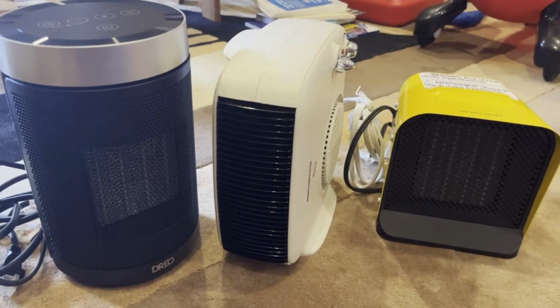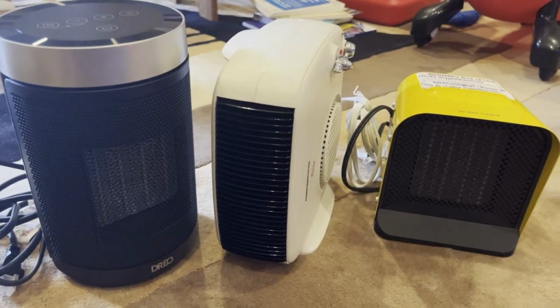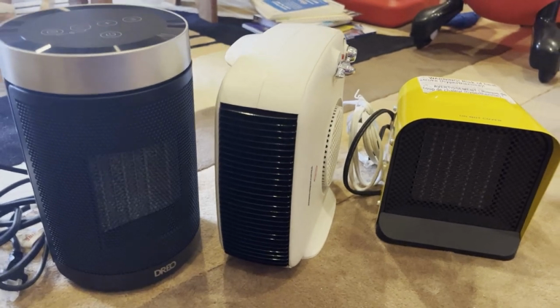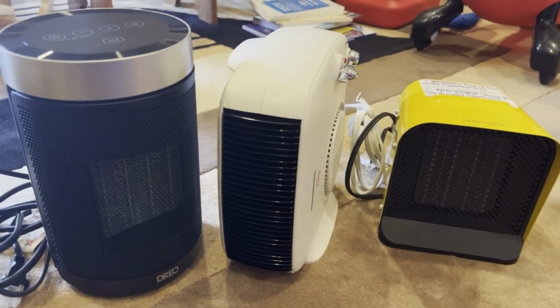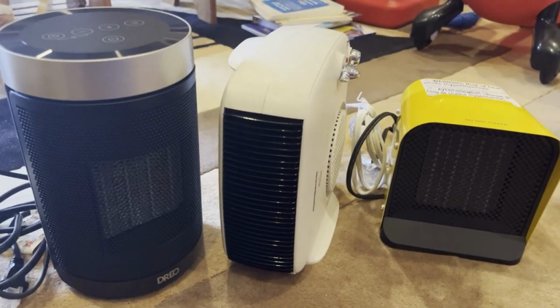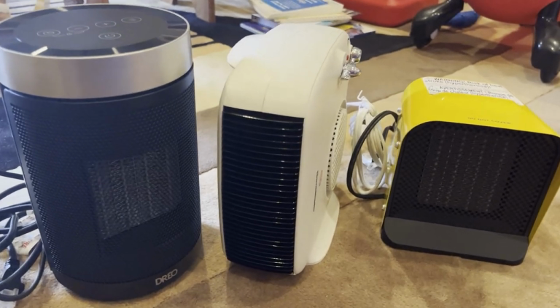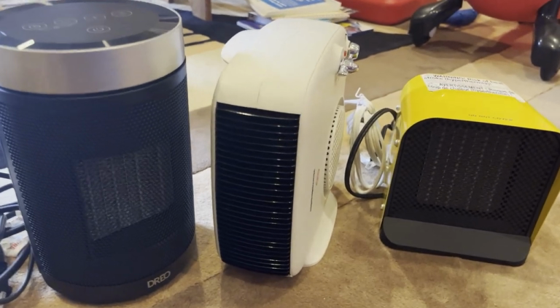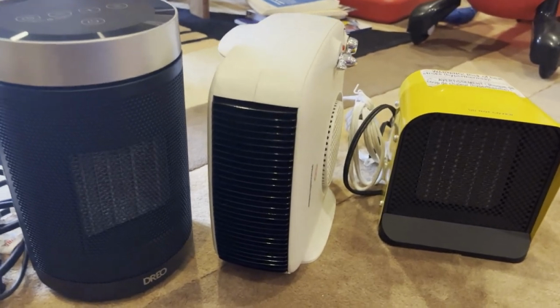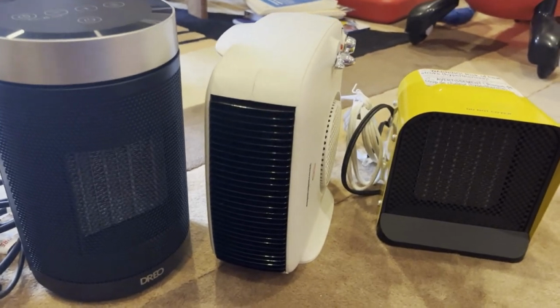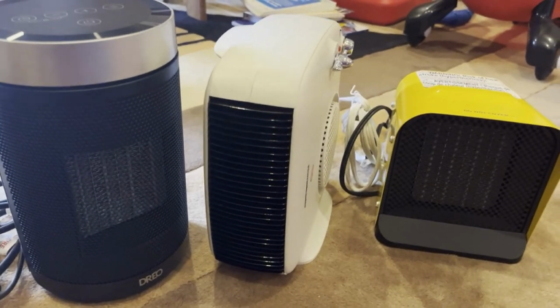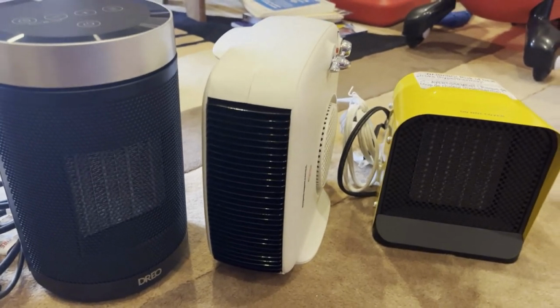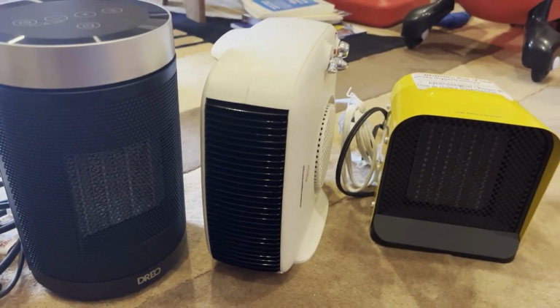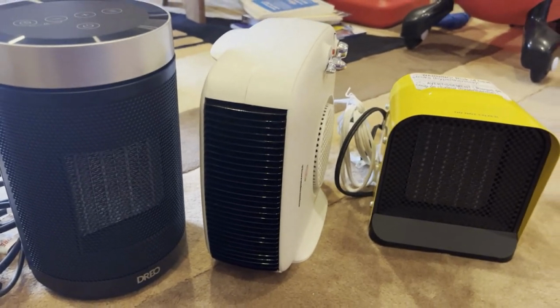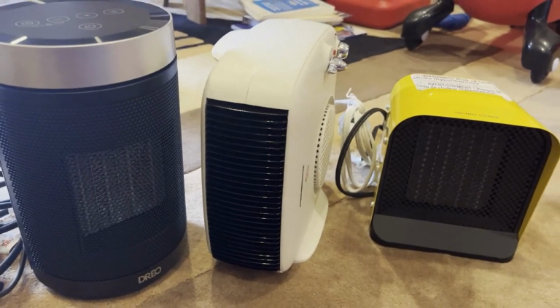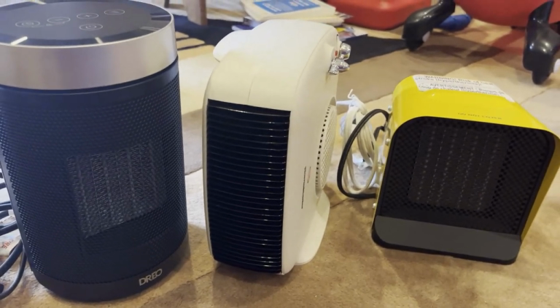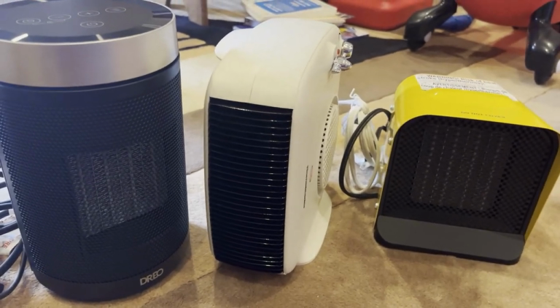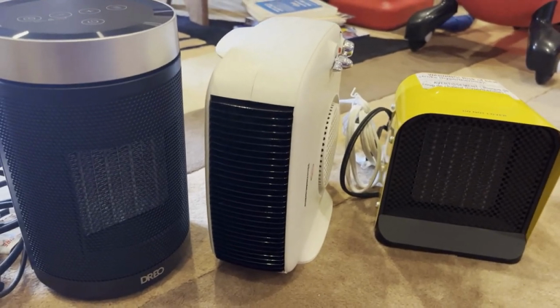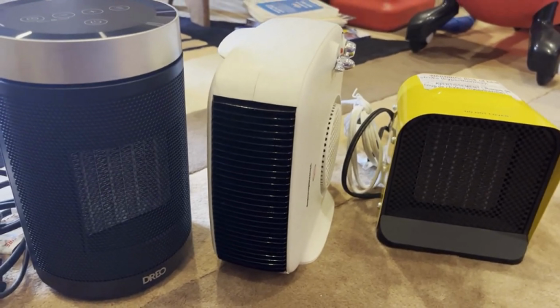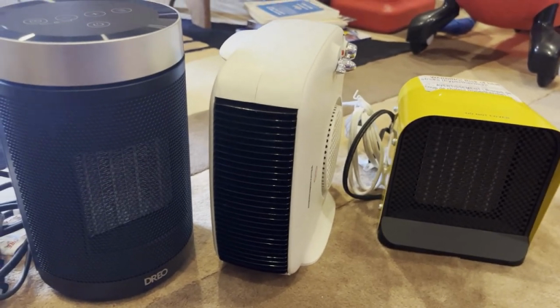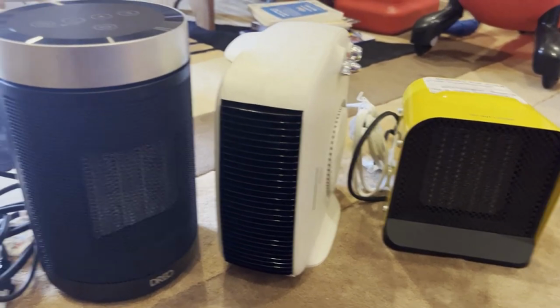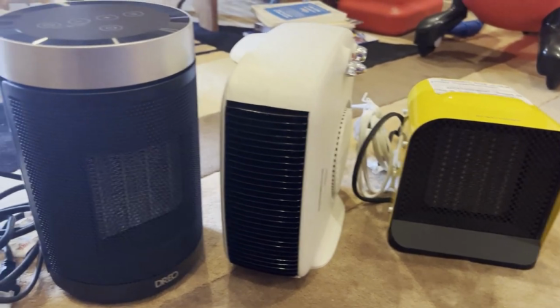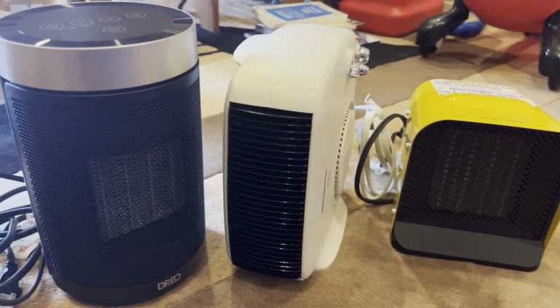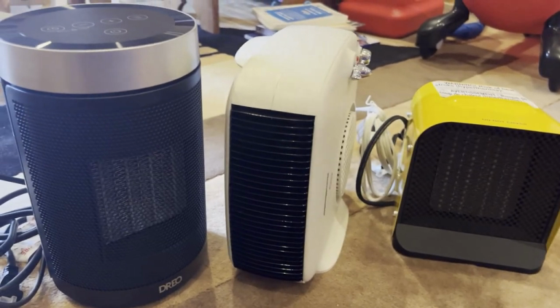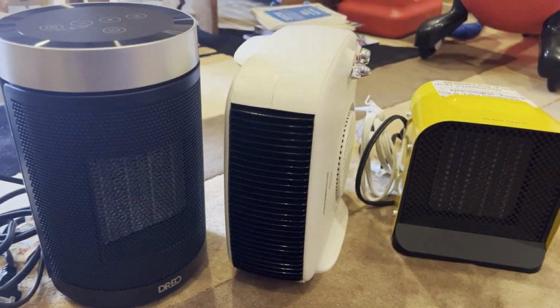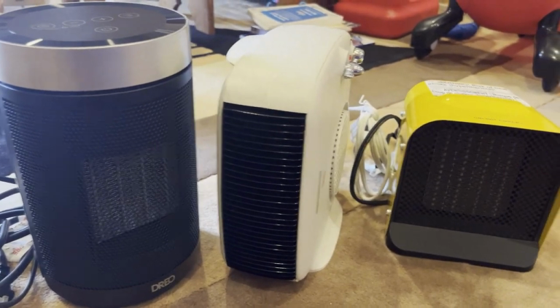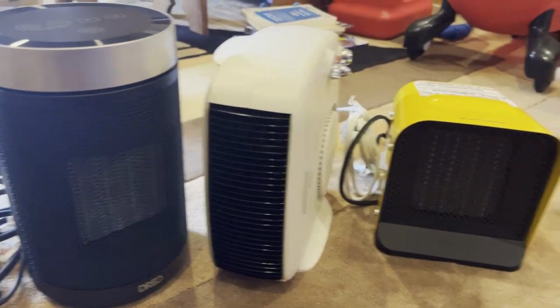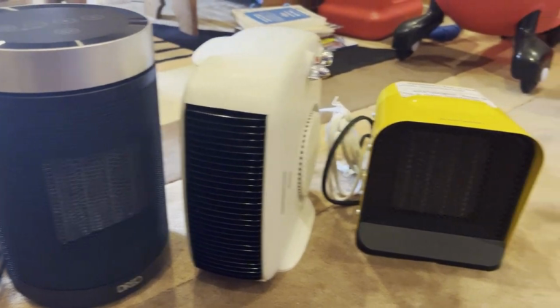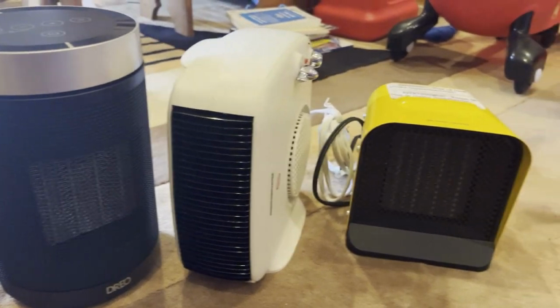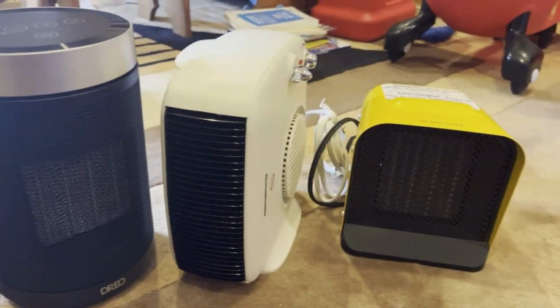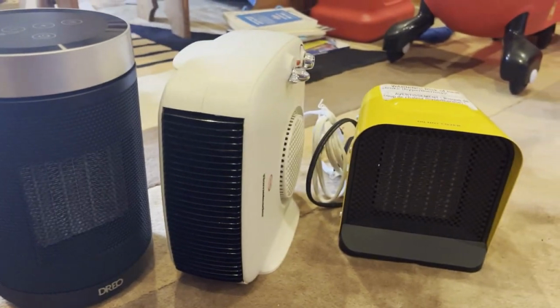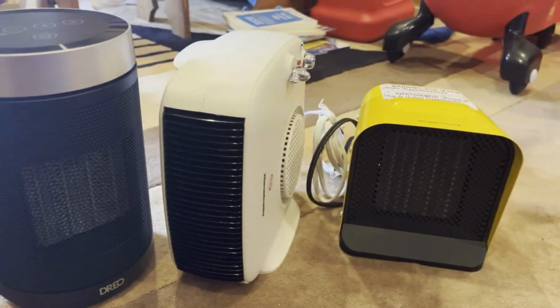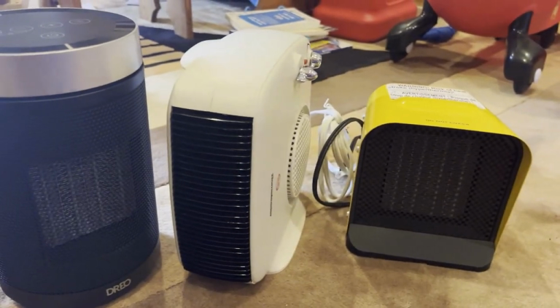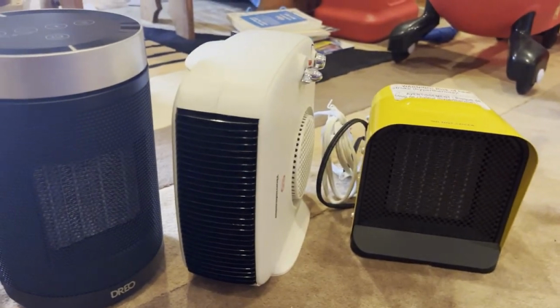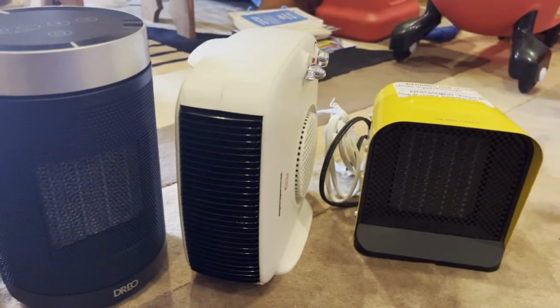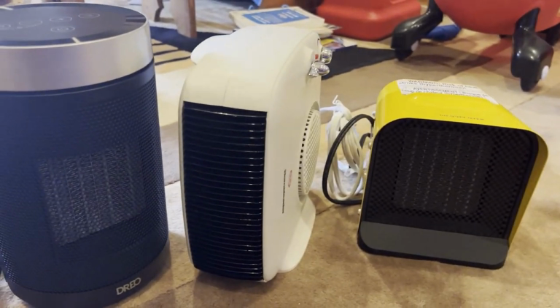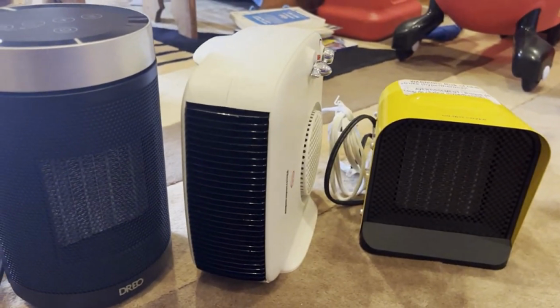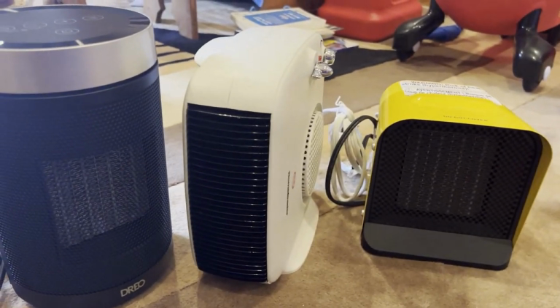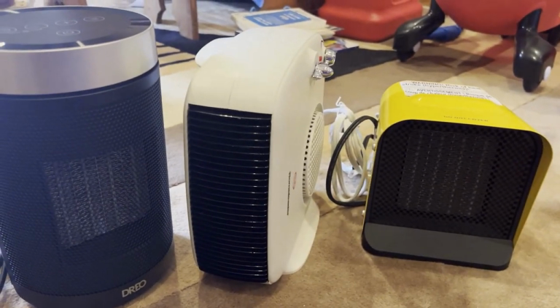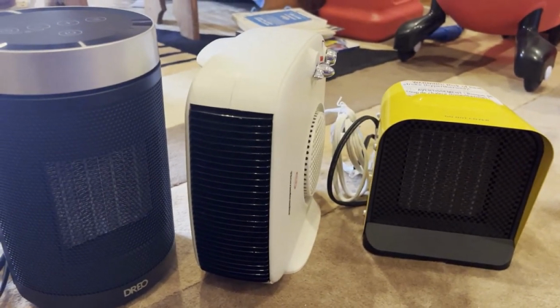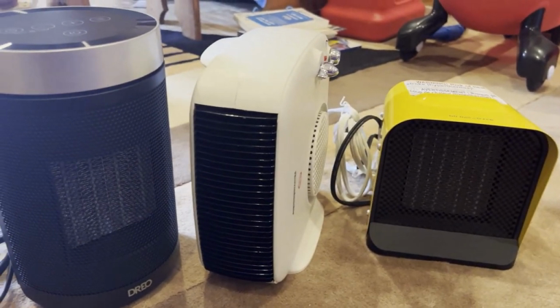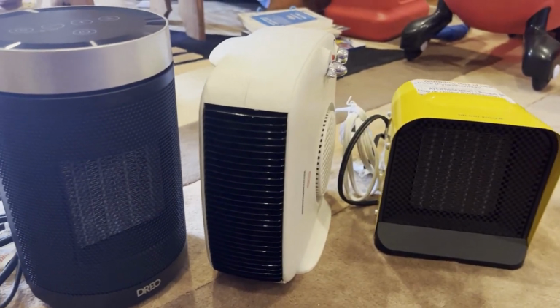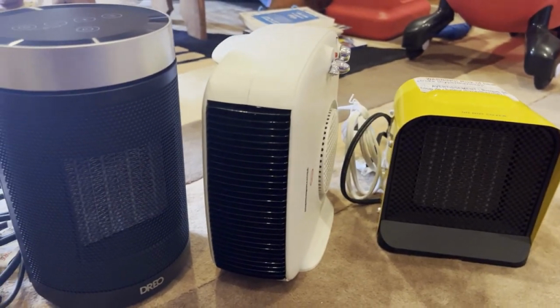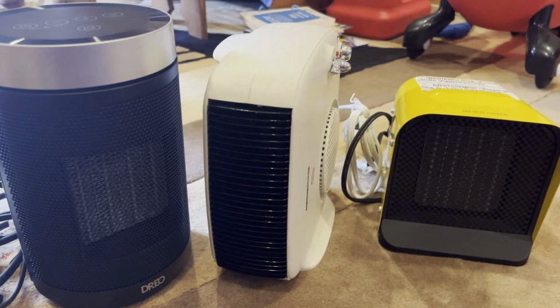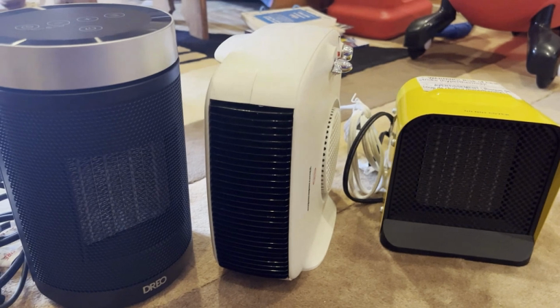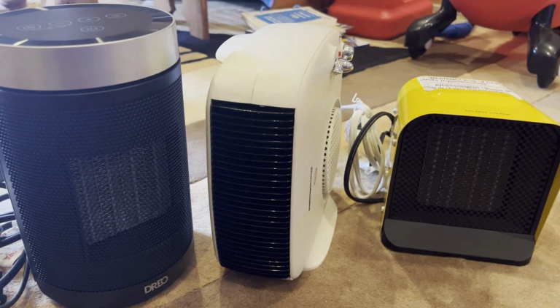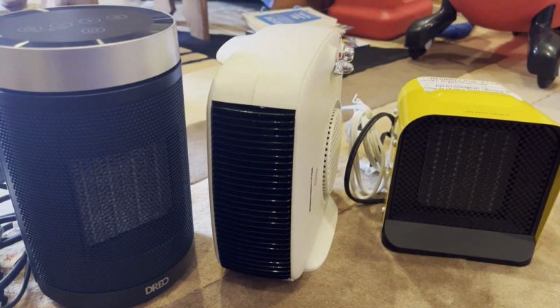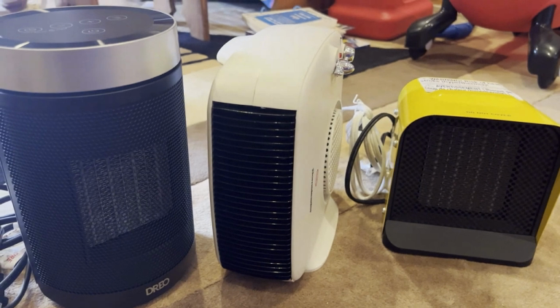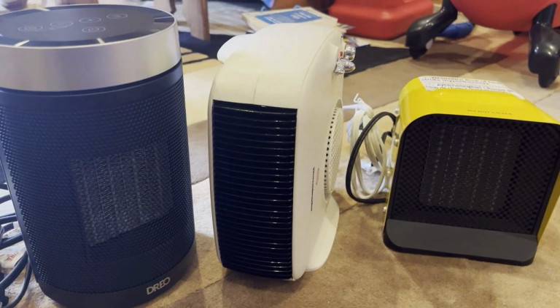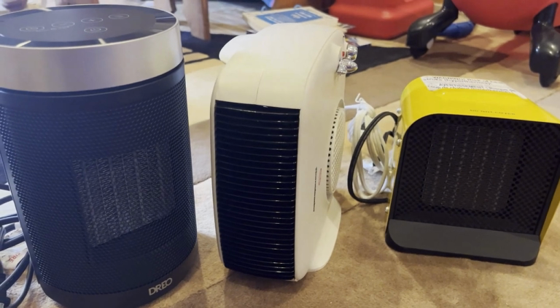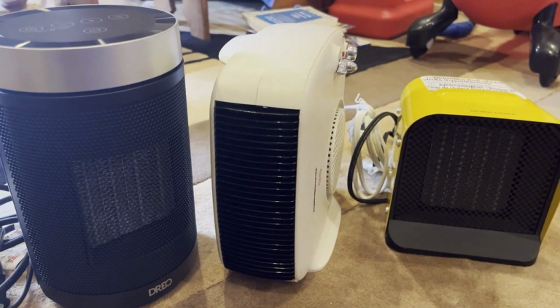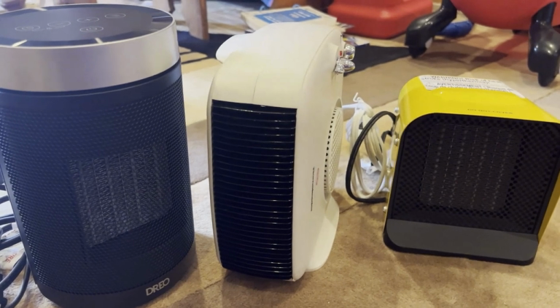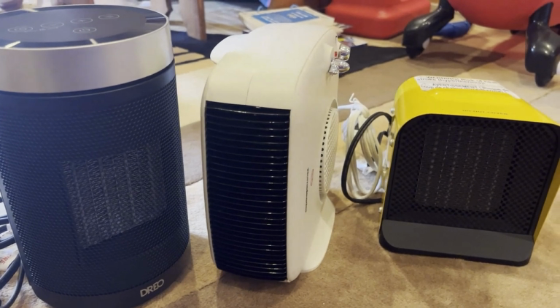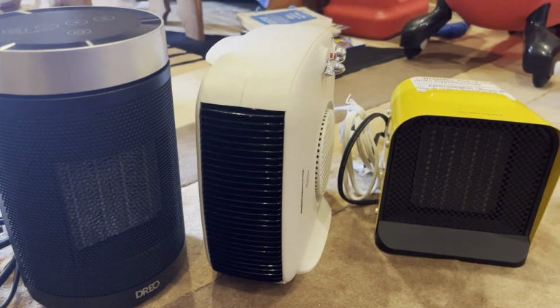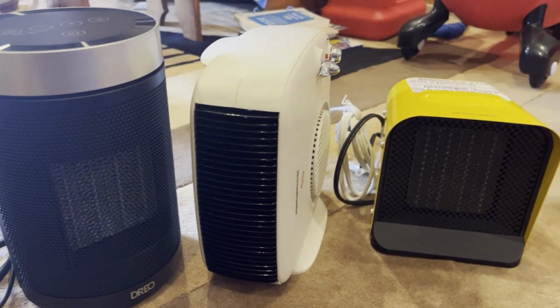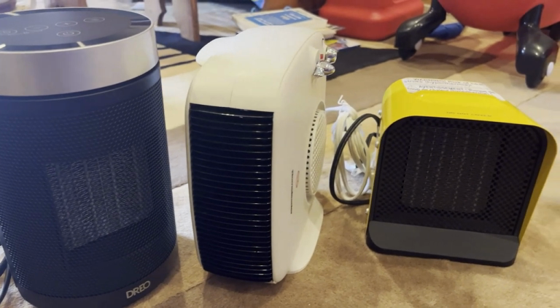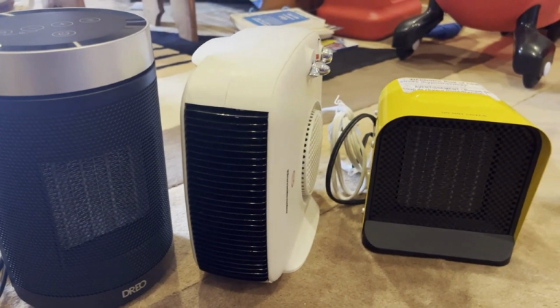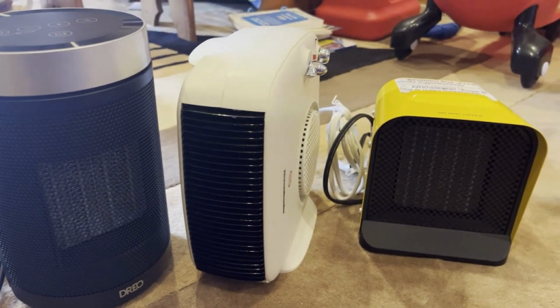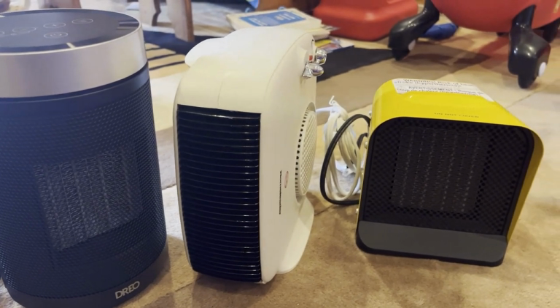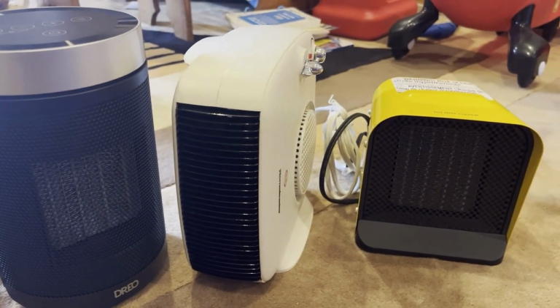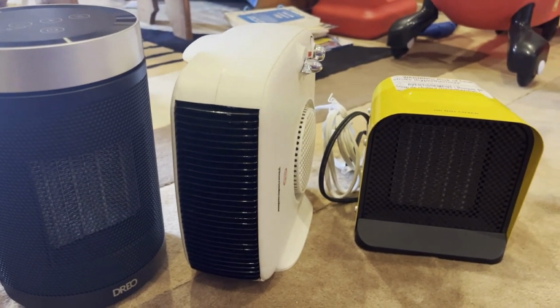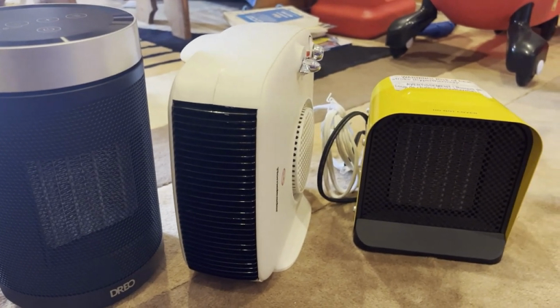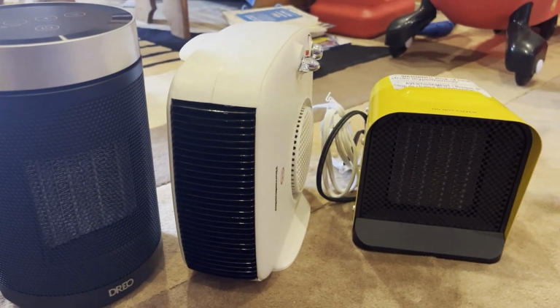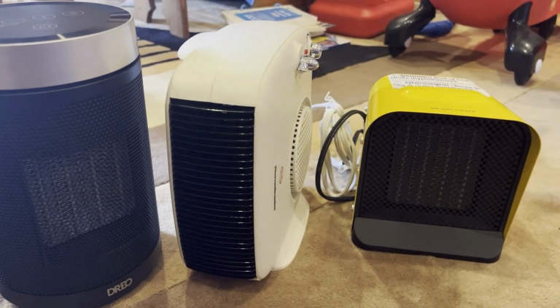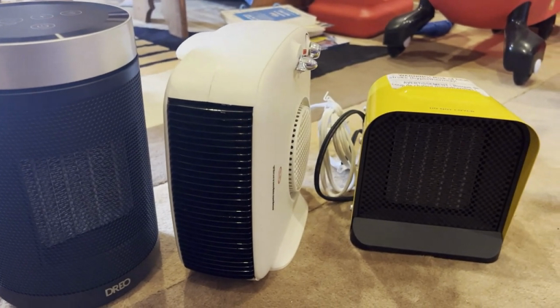Today I'm taking a look at three space heaters, as well as commenting on one I use to heat my bedroom. Let's get right into it!